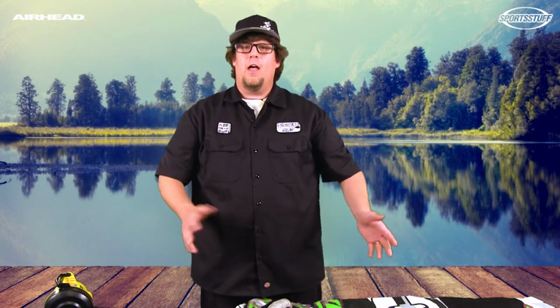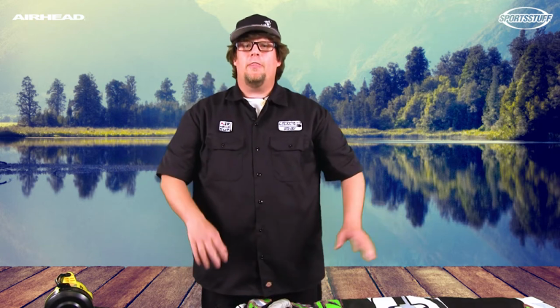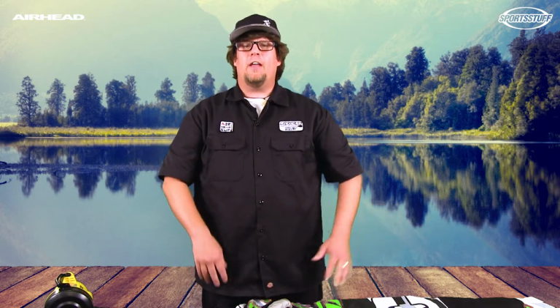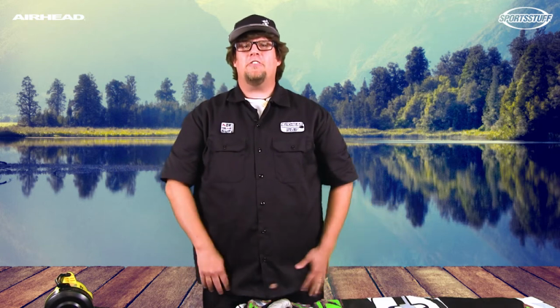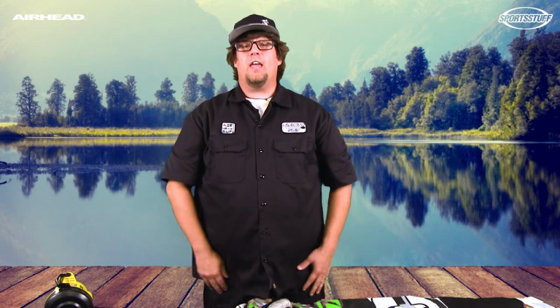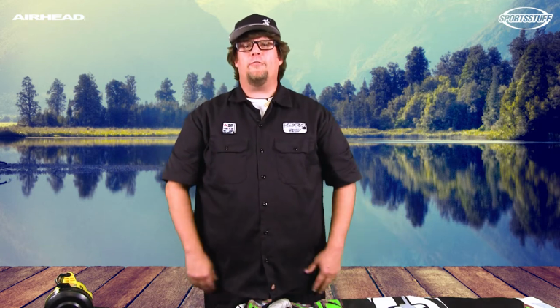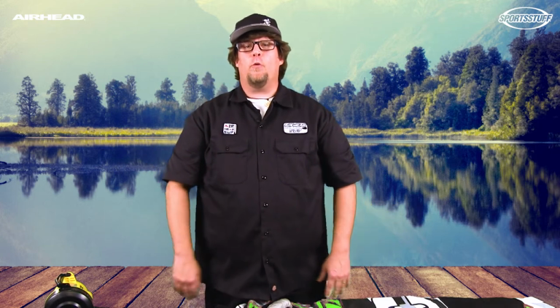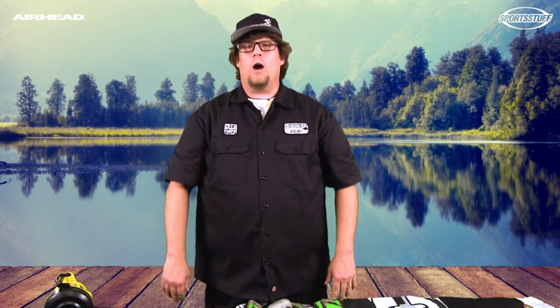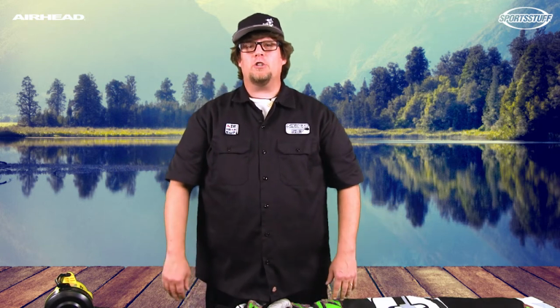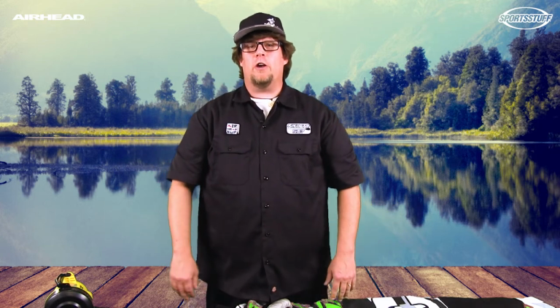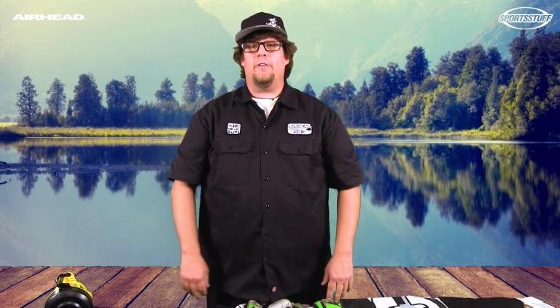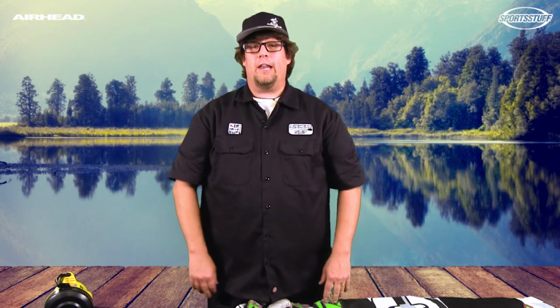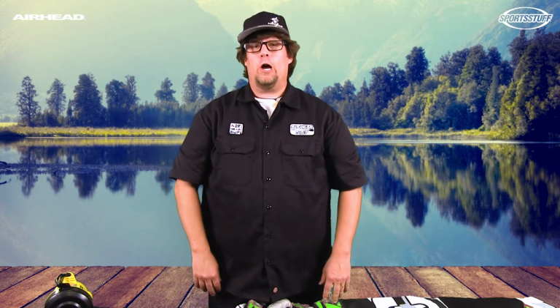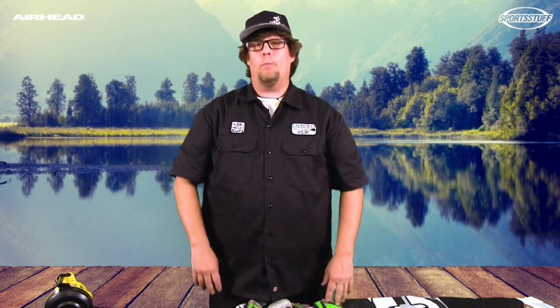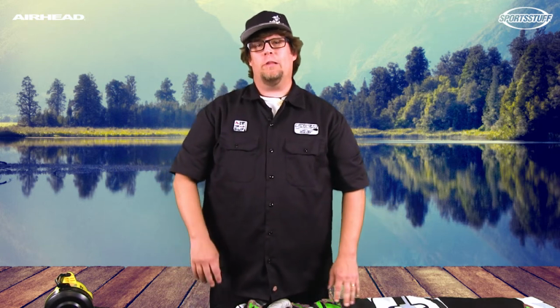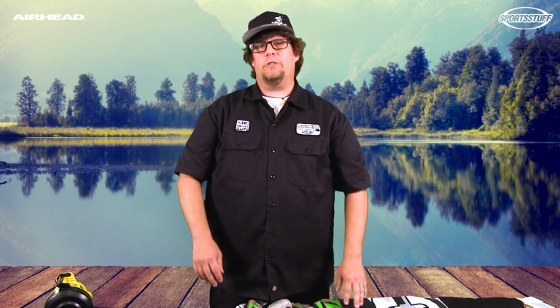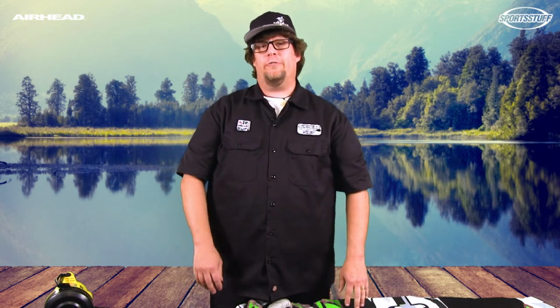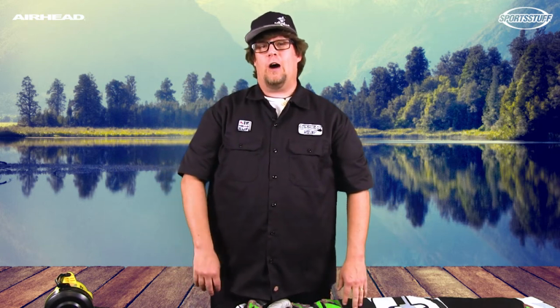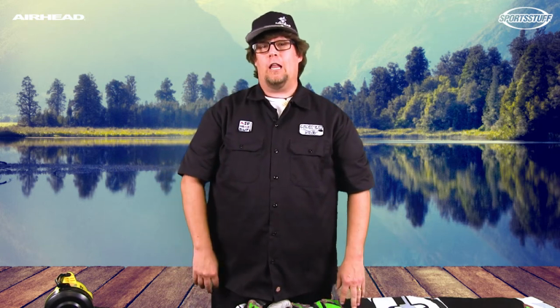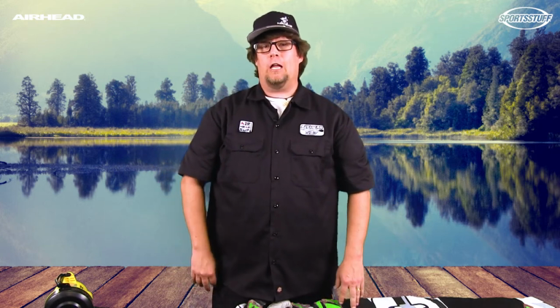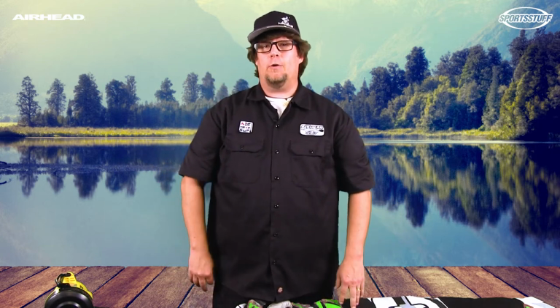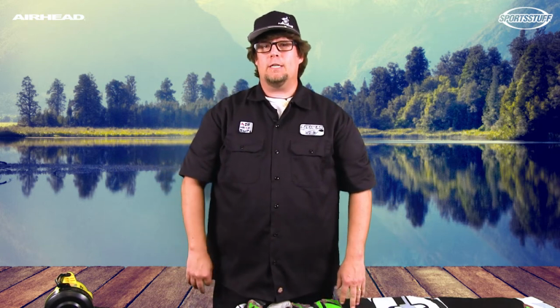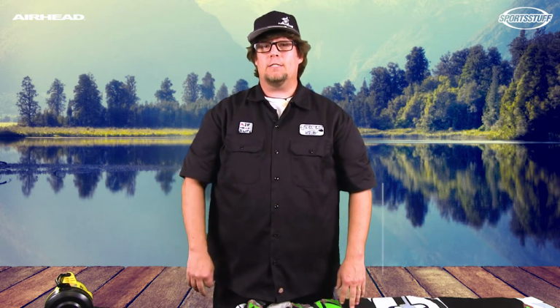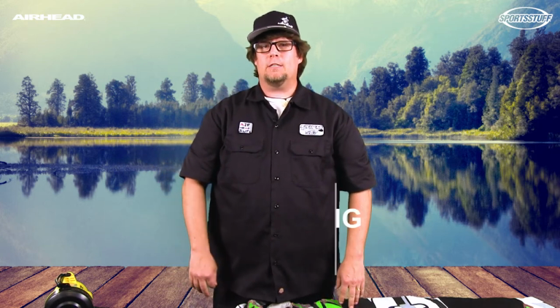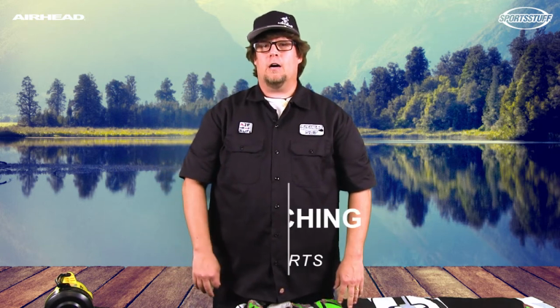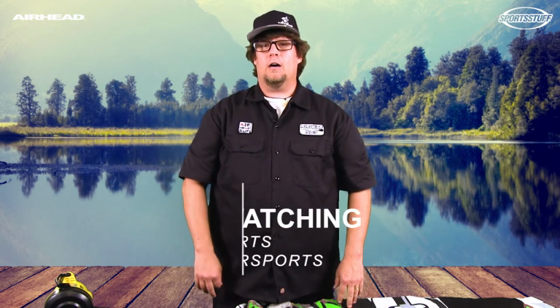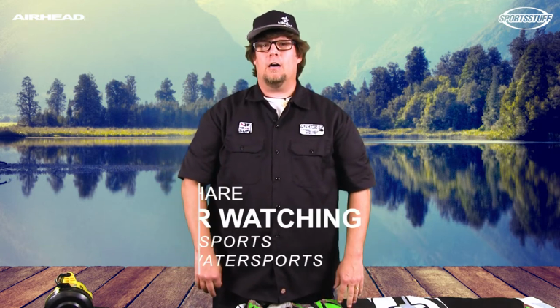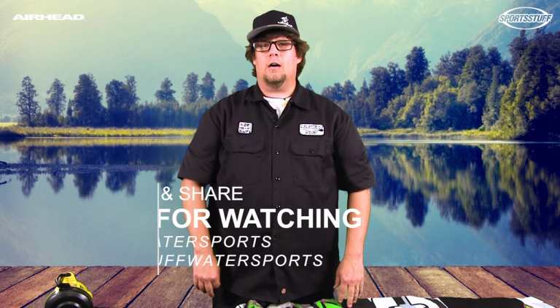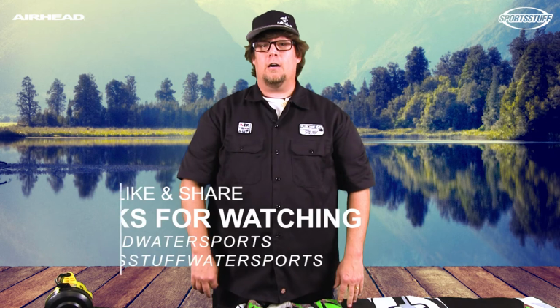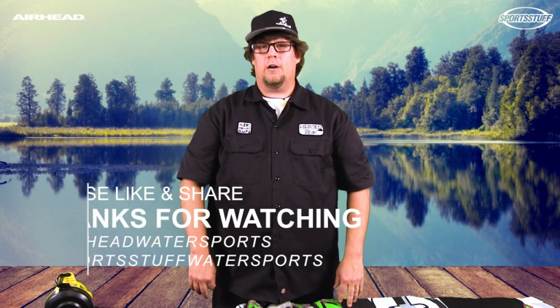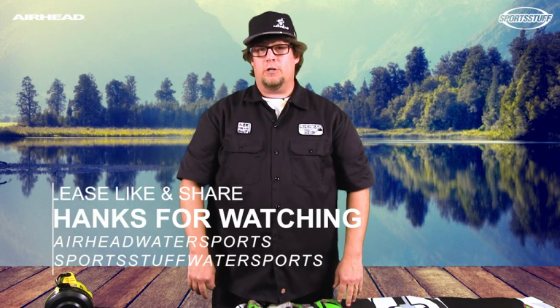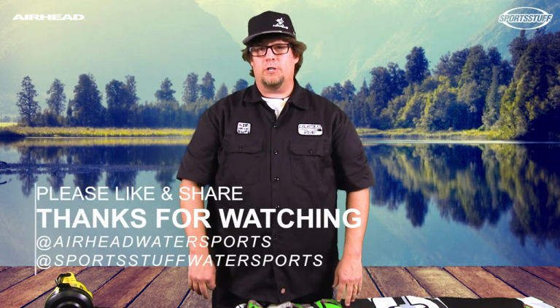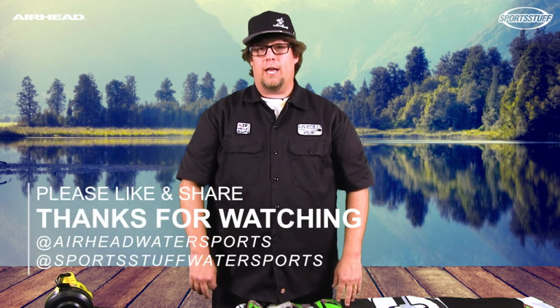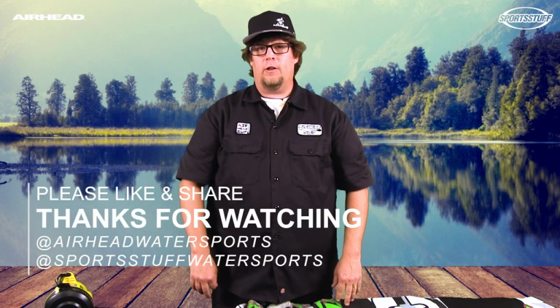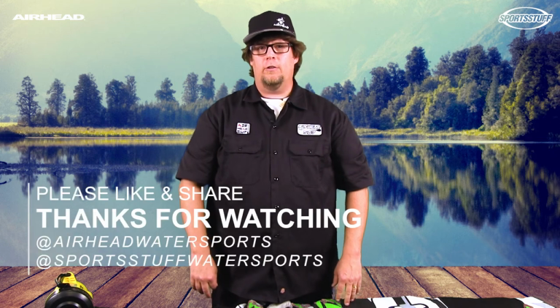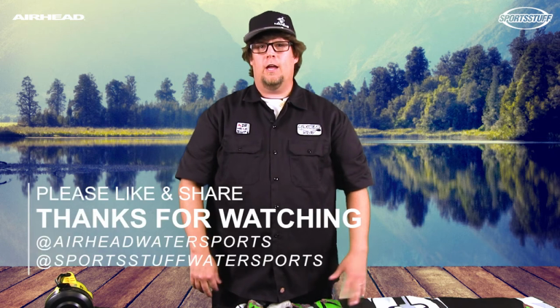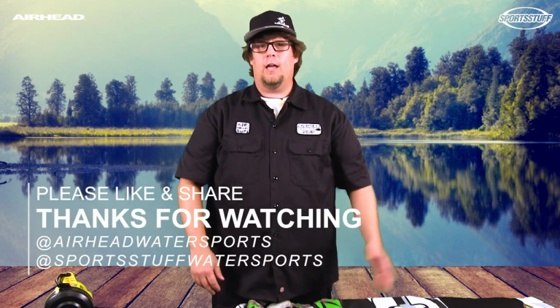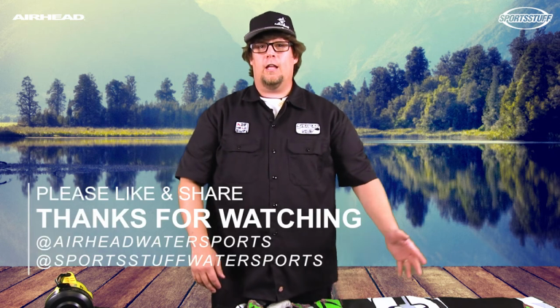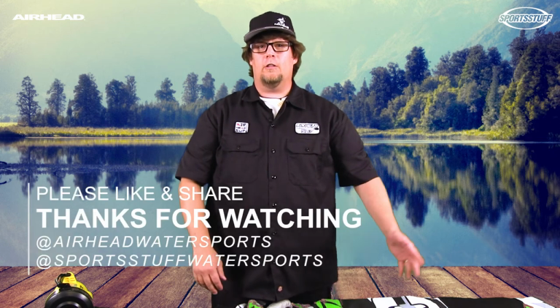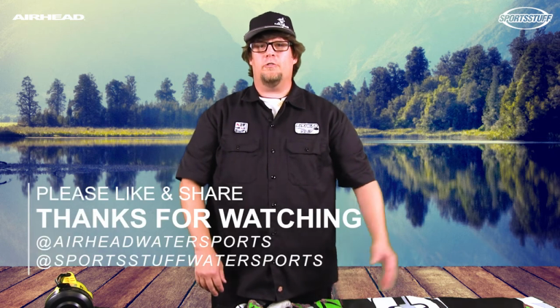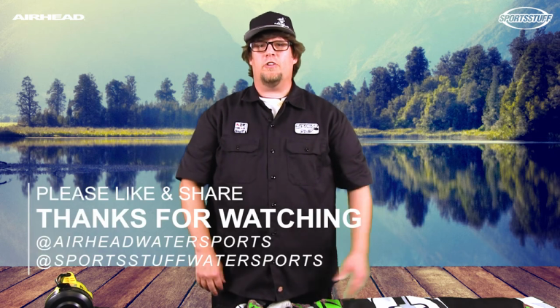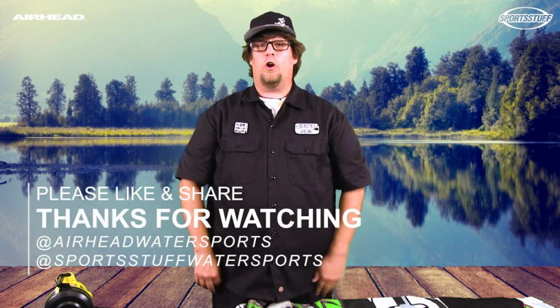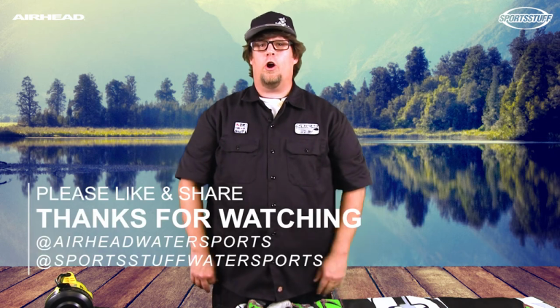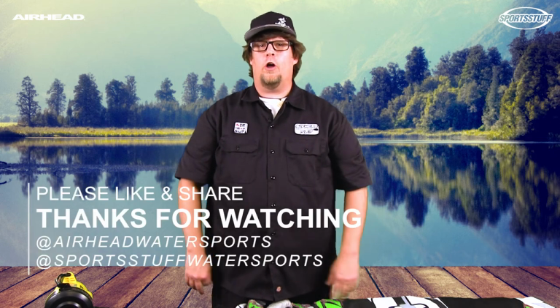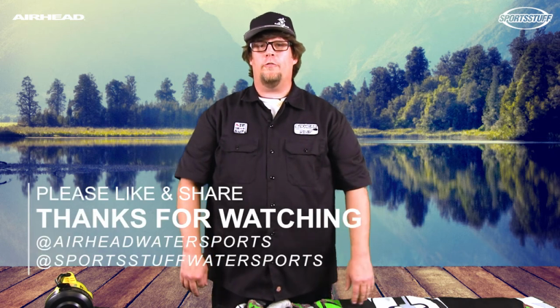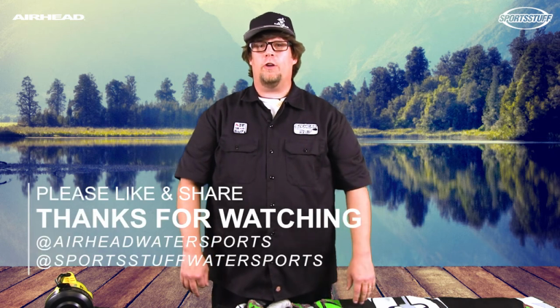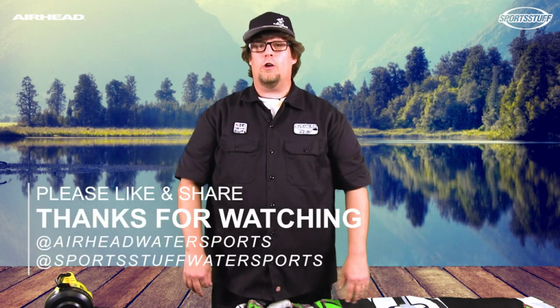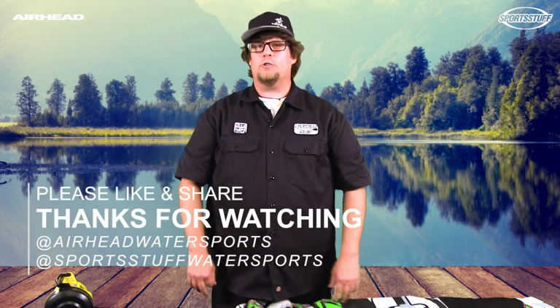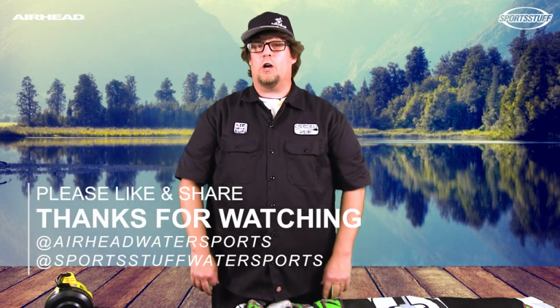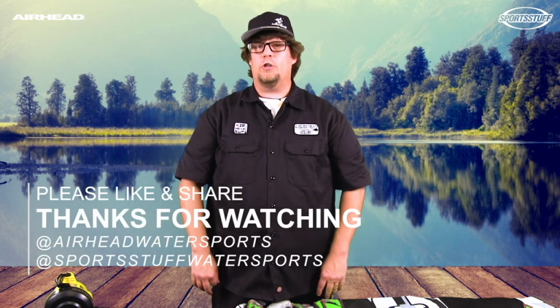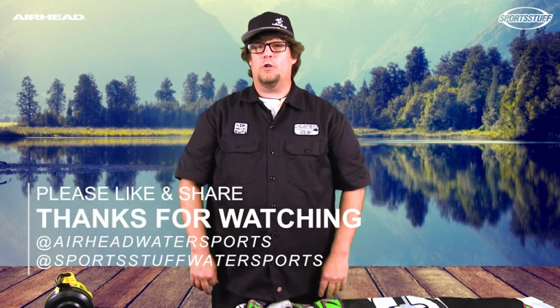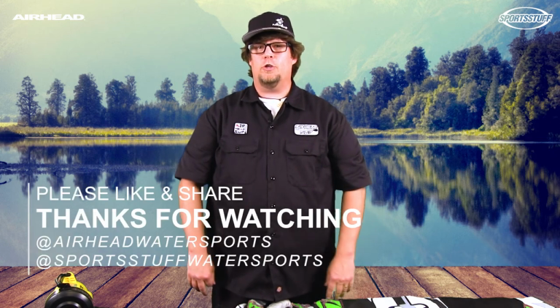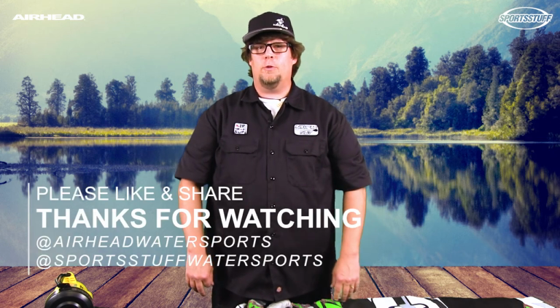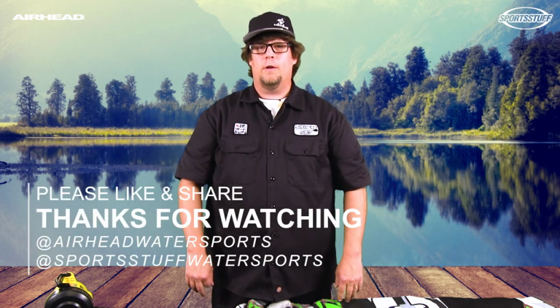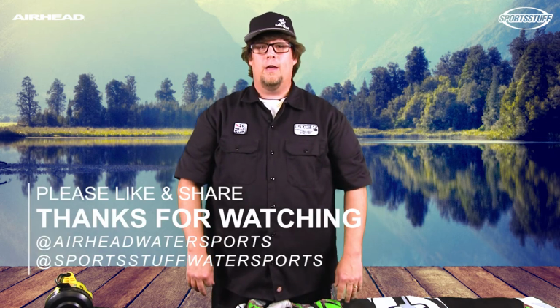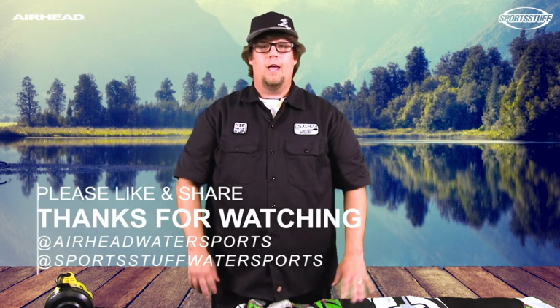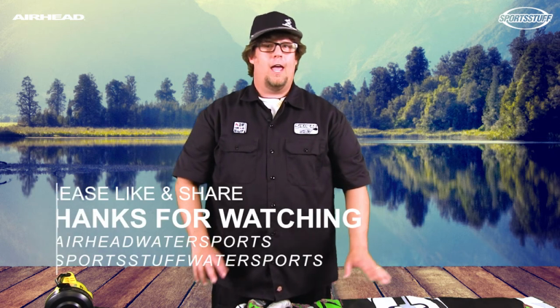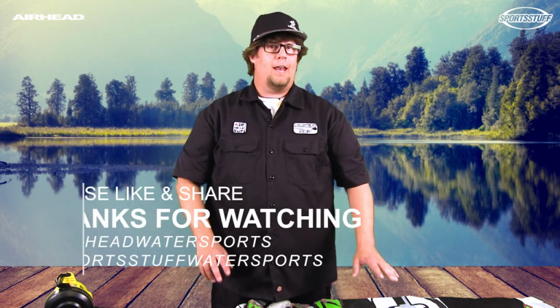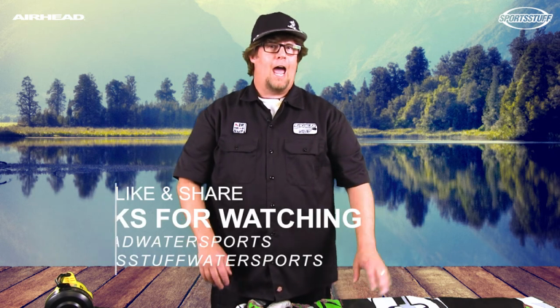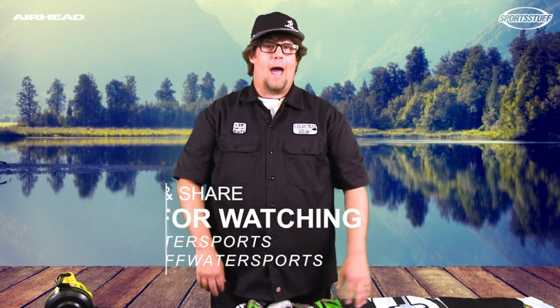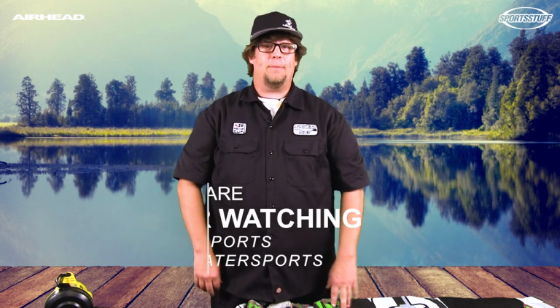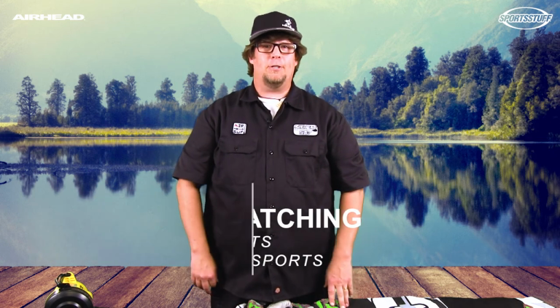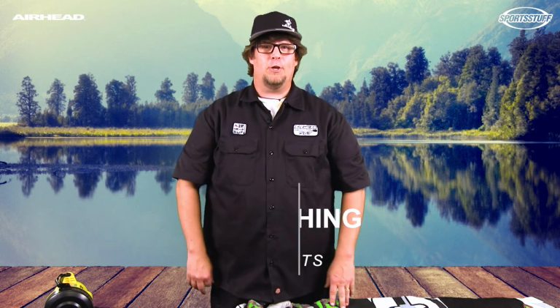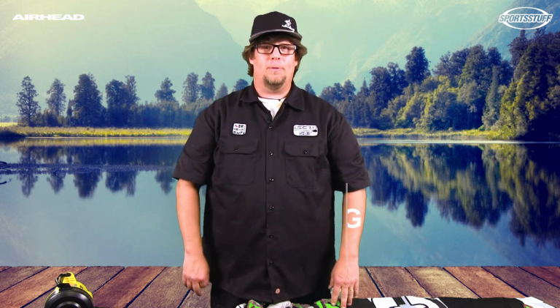Thanks again for watching our video. Please follow us on our channel and see our other videos on YouTube, and happy tubing.